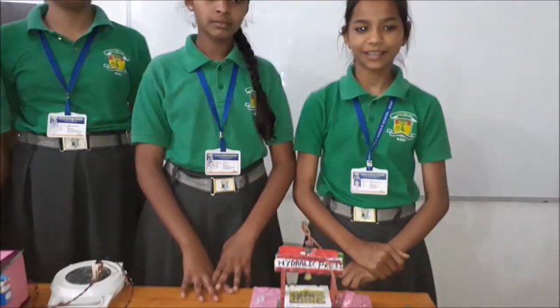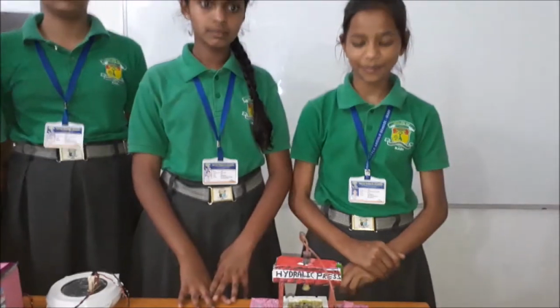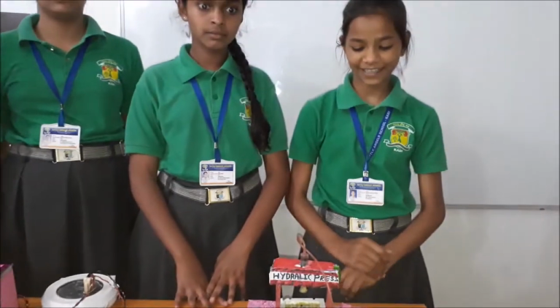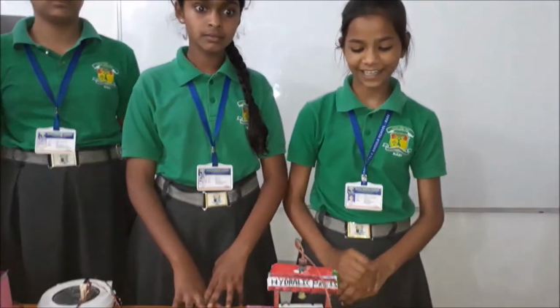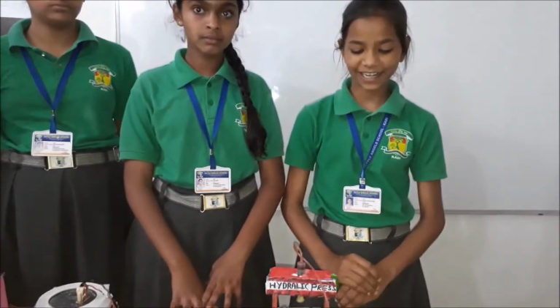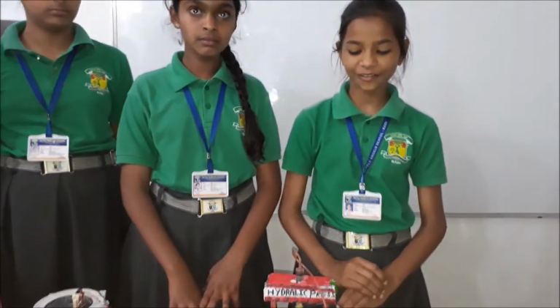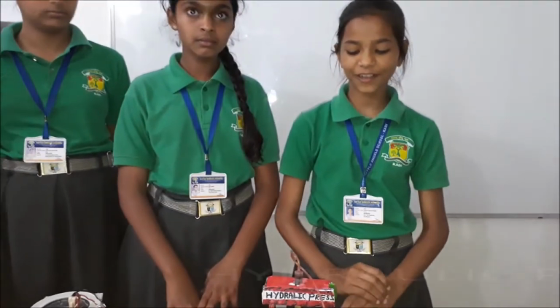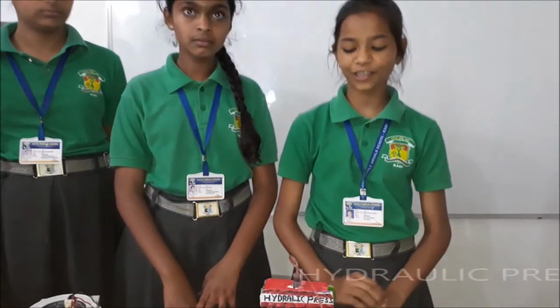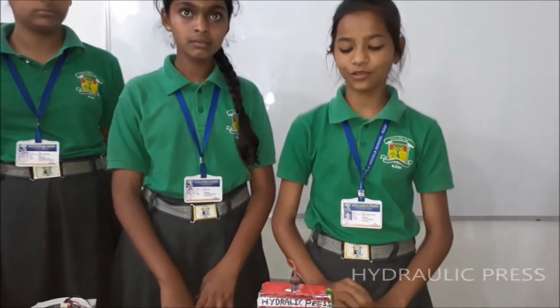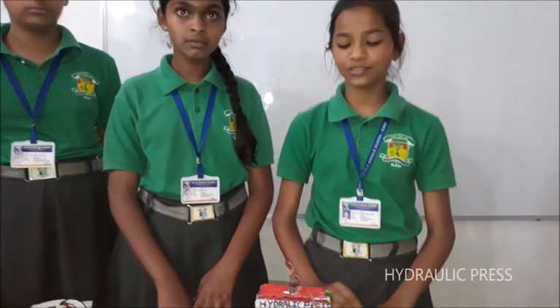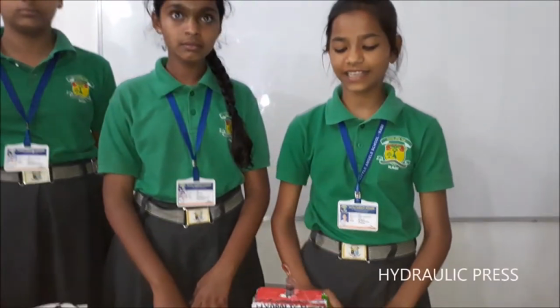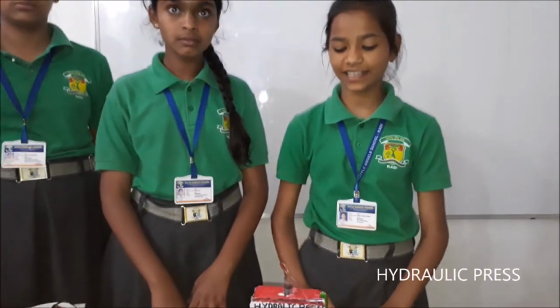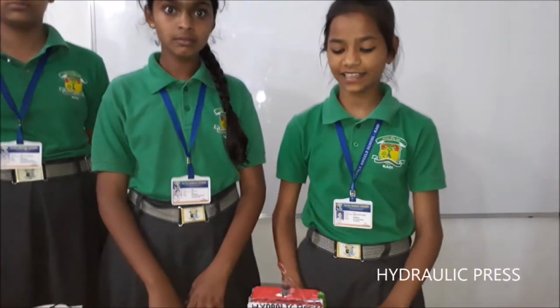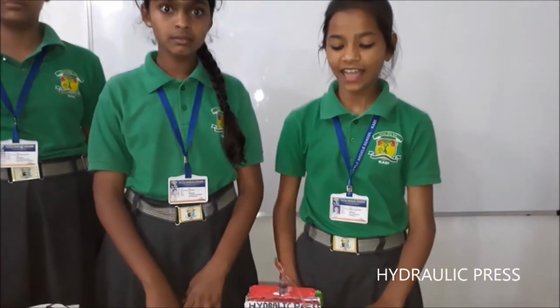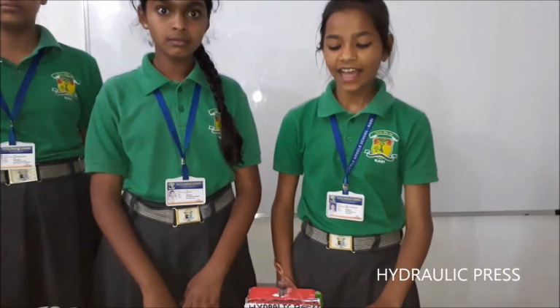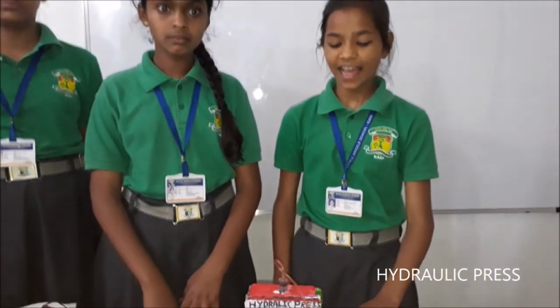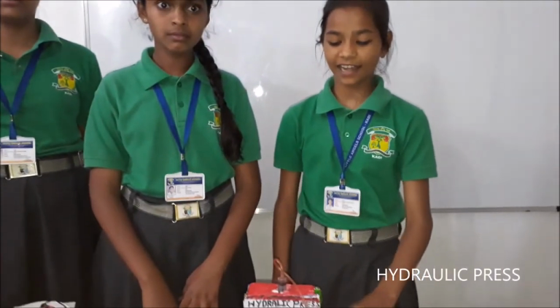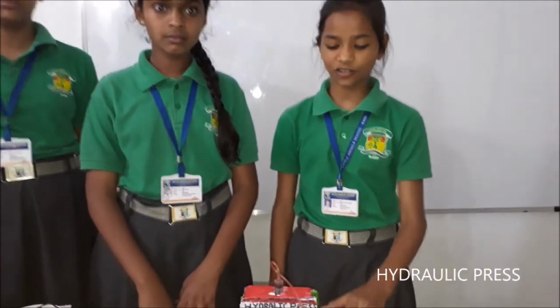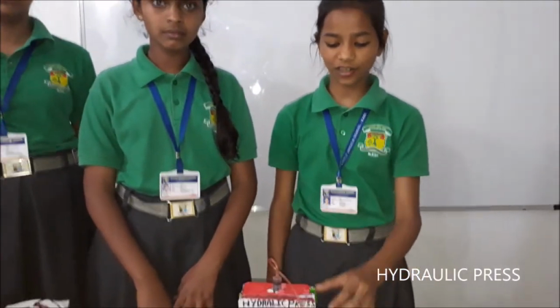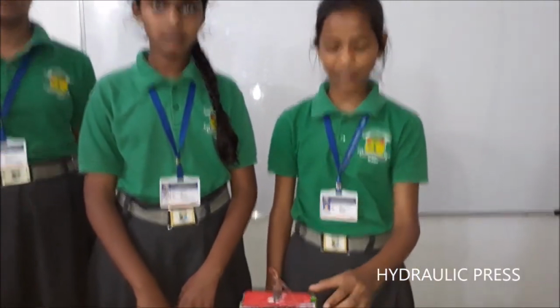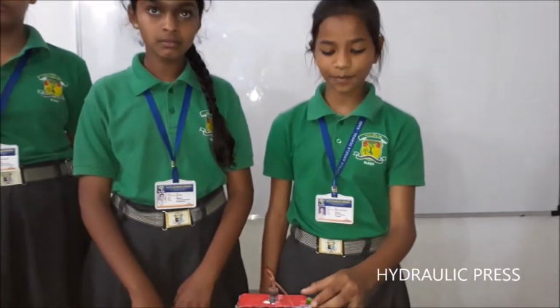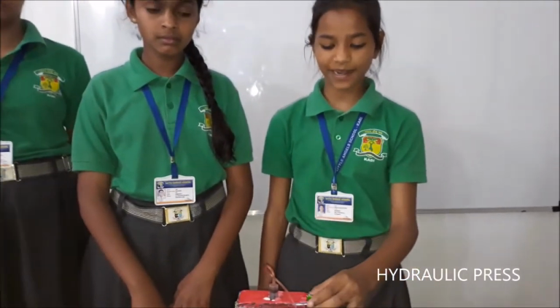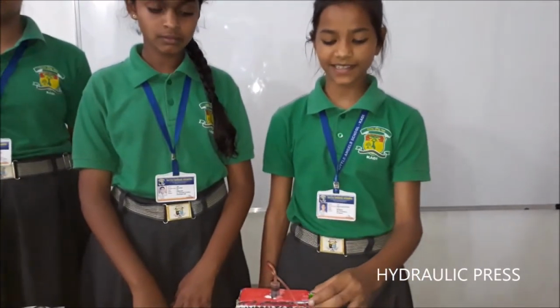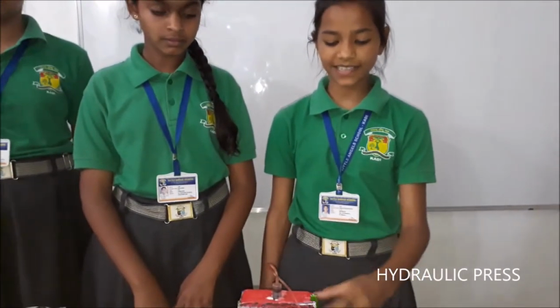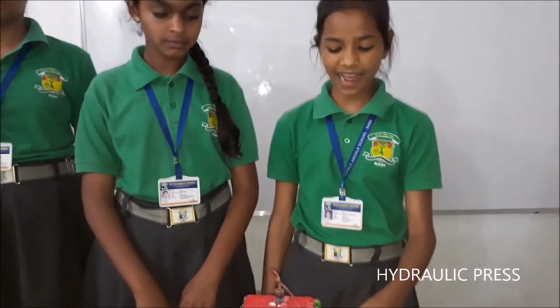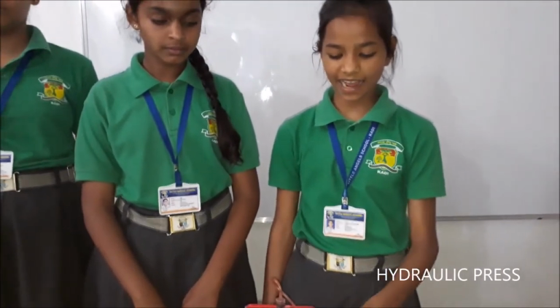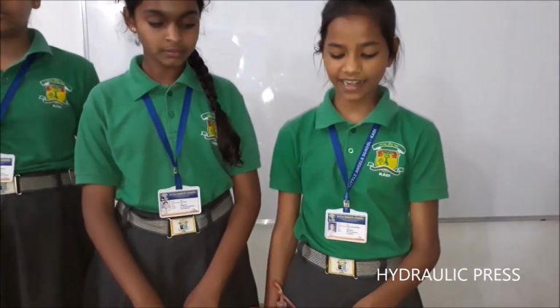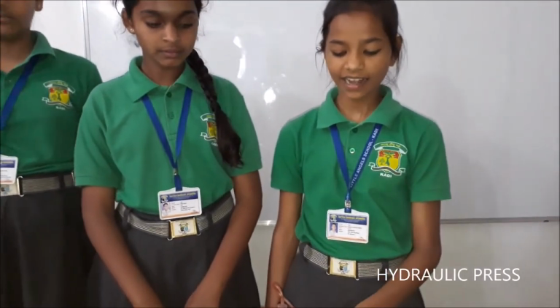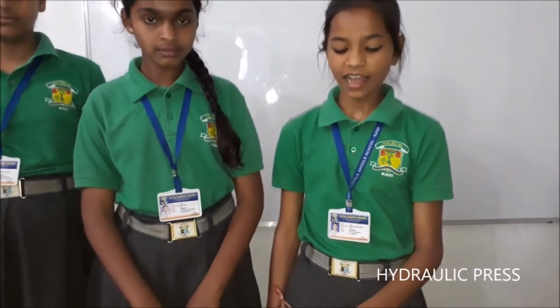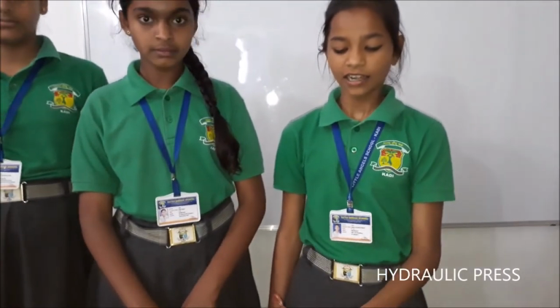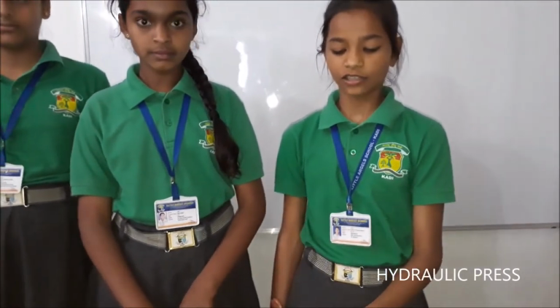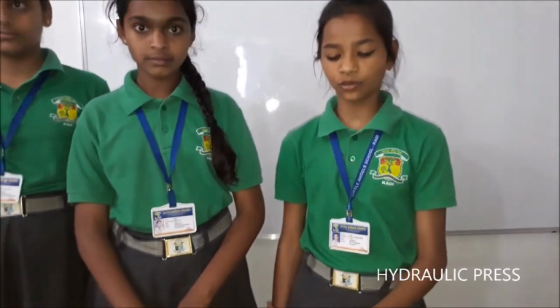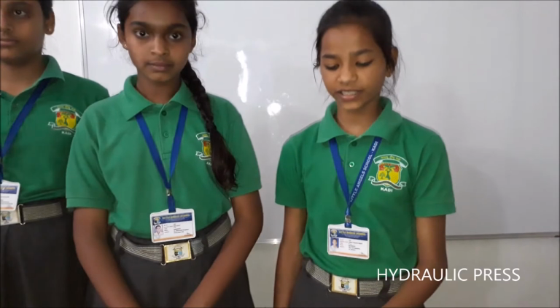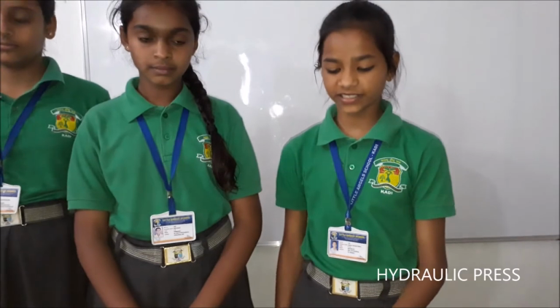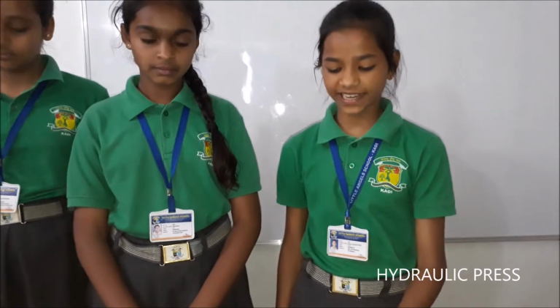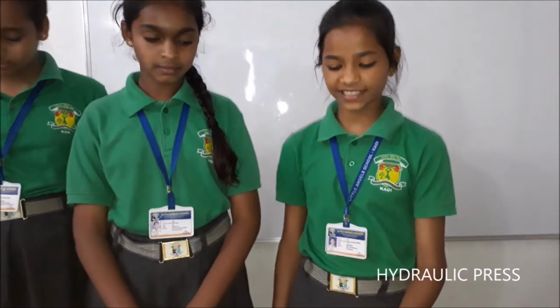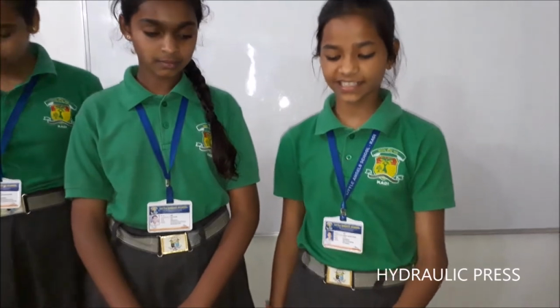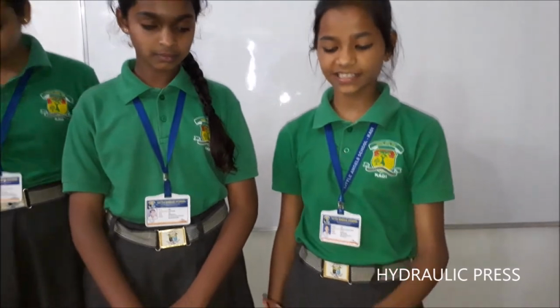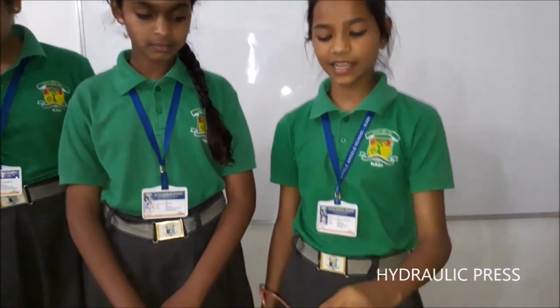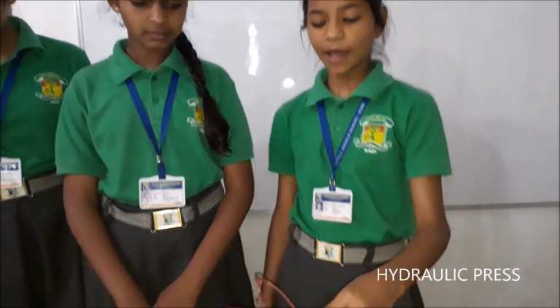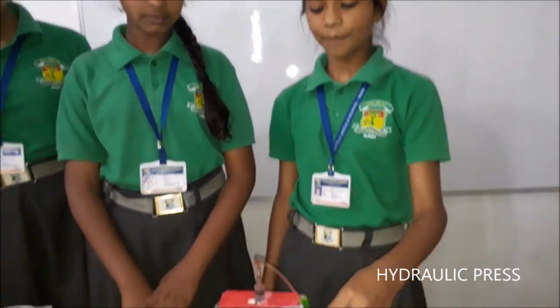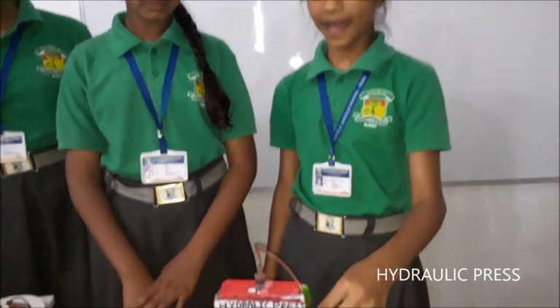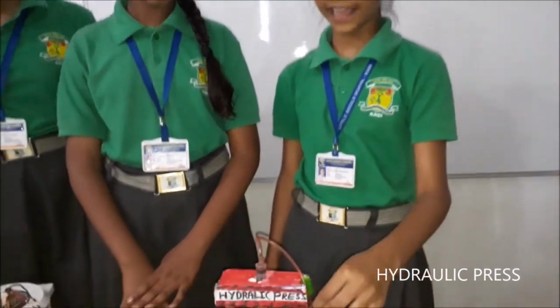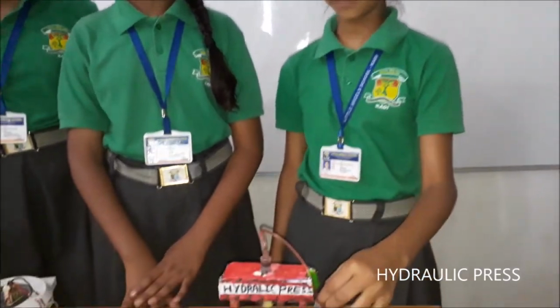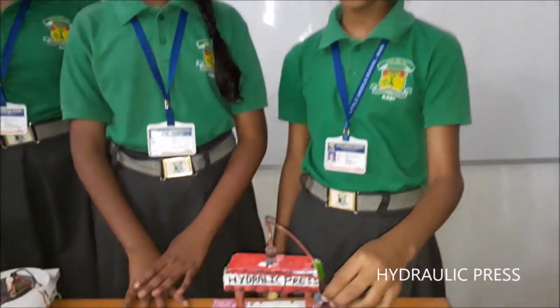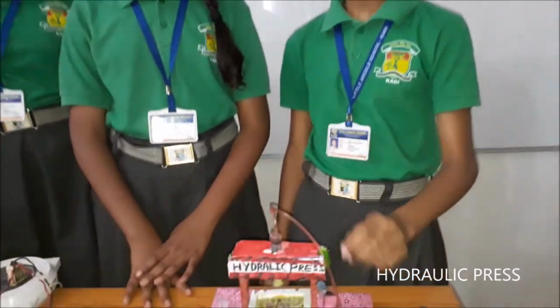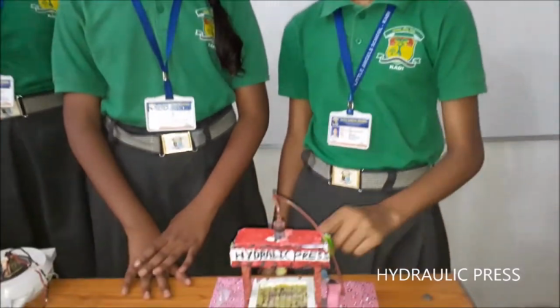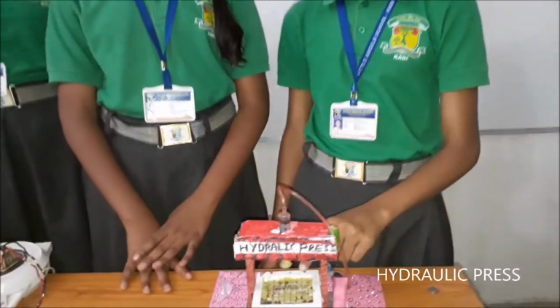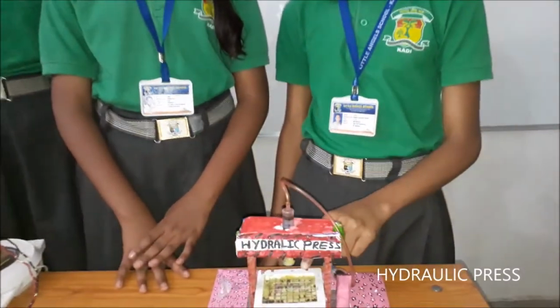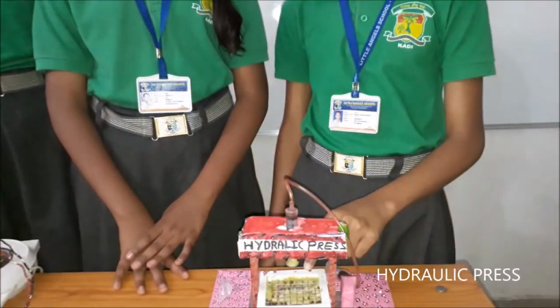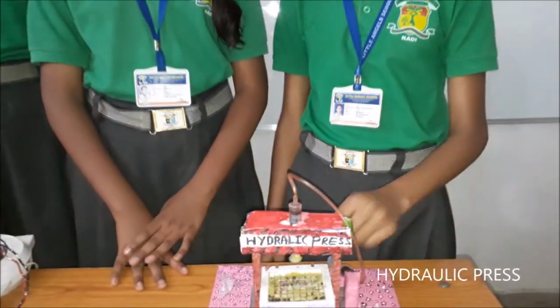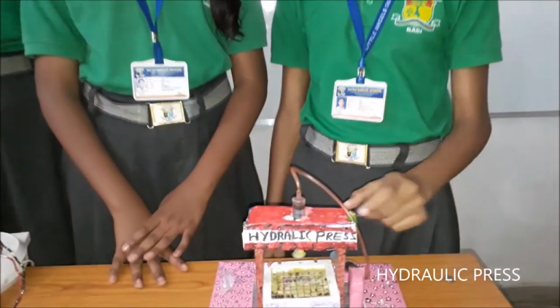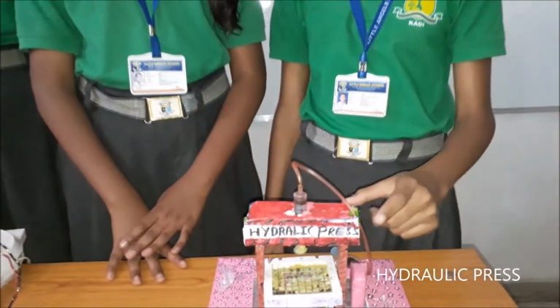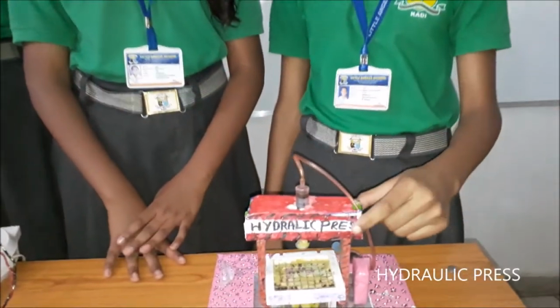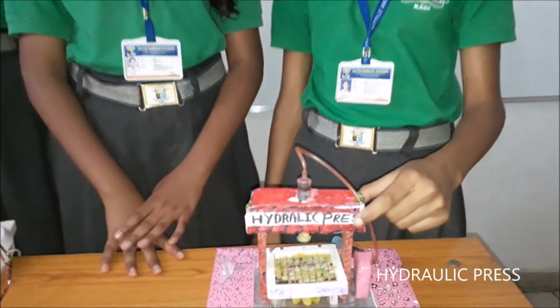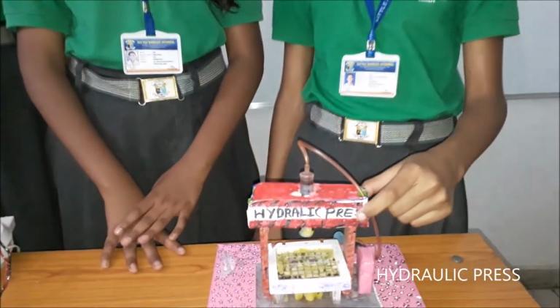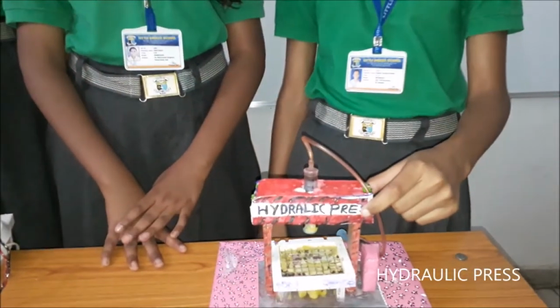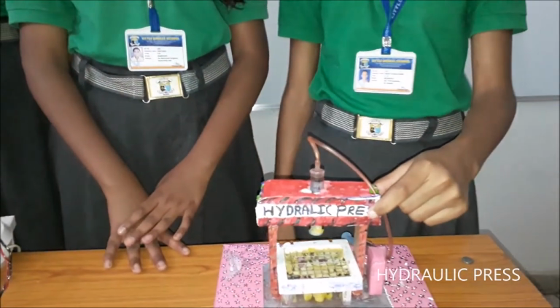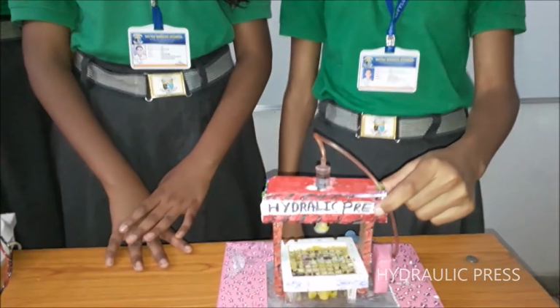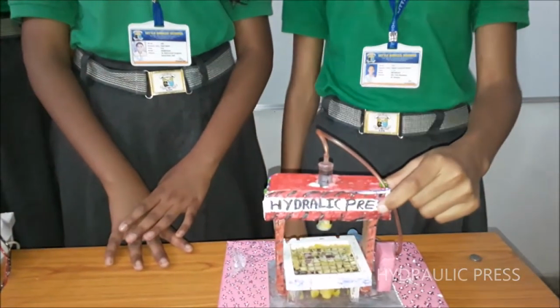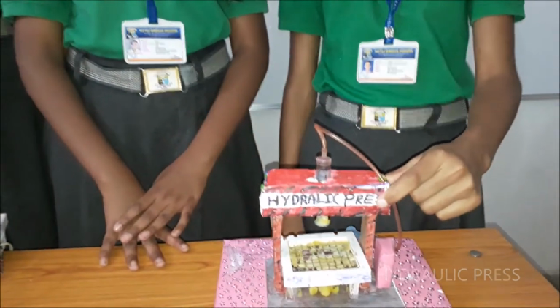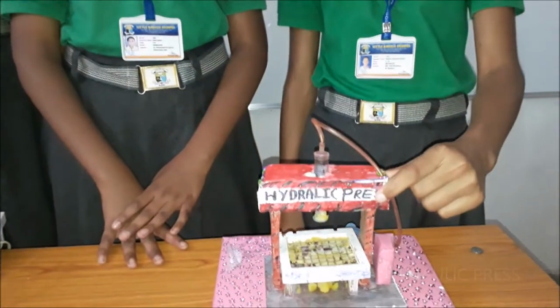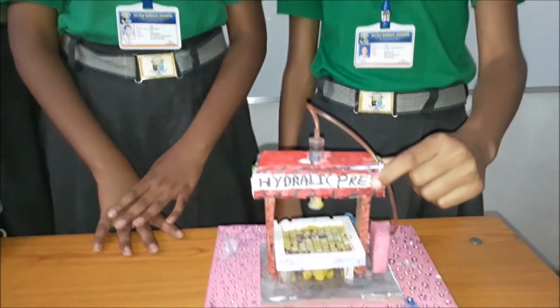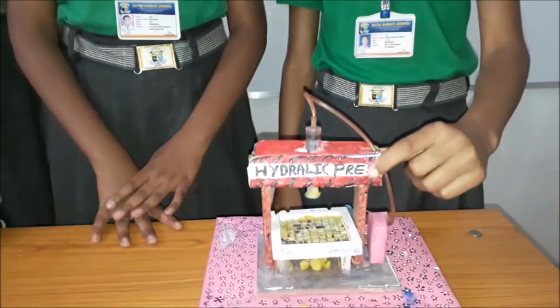The materials we use in the hydraulic press are two syringes, a pipe, a cutter, and some pieces of wood.